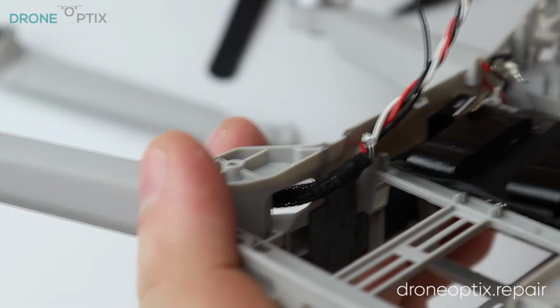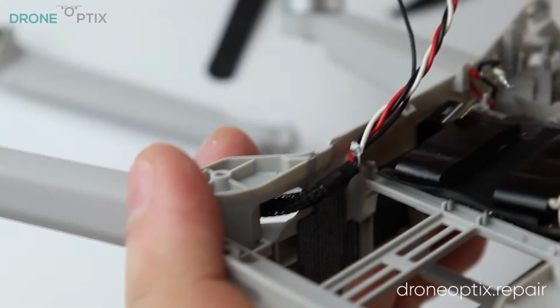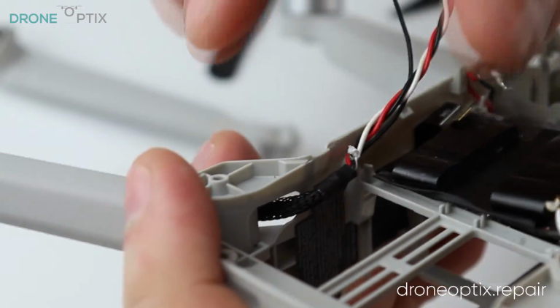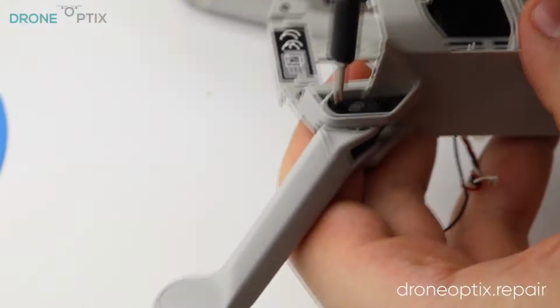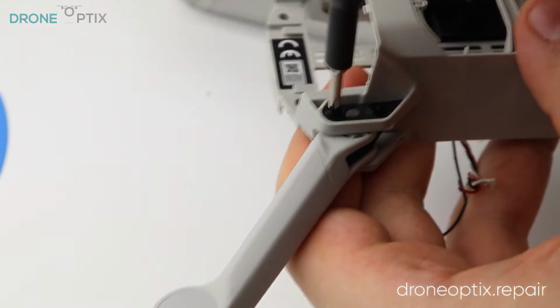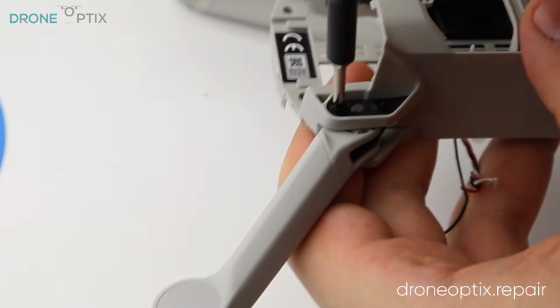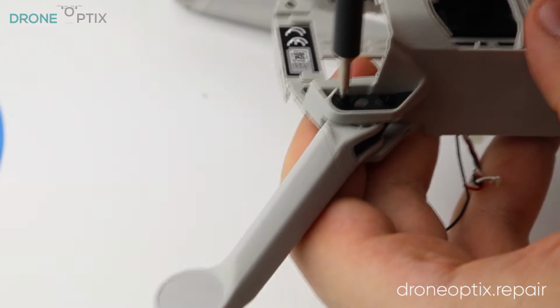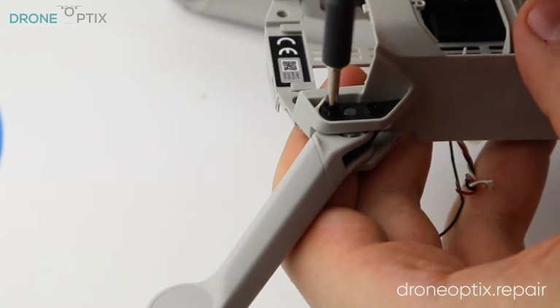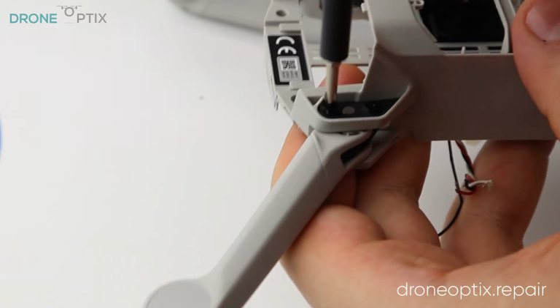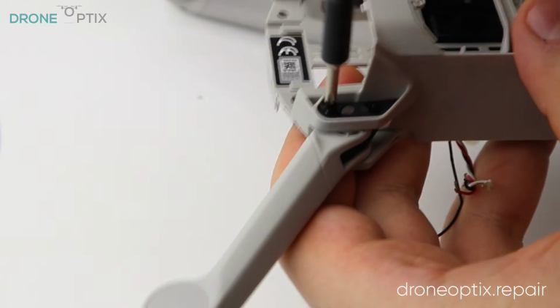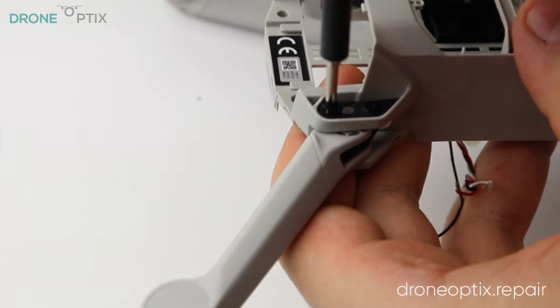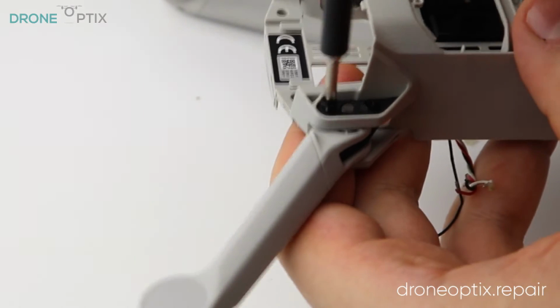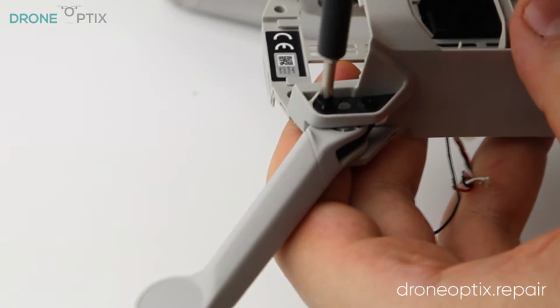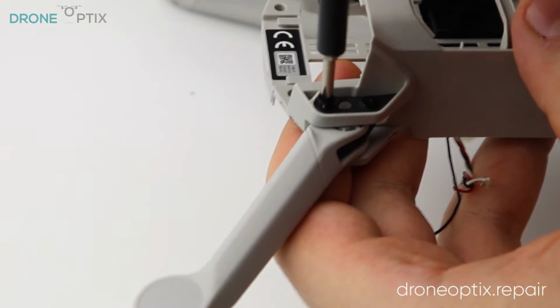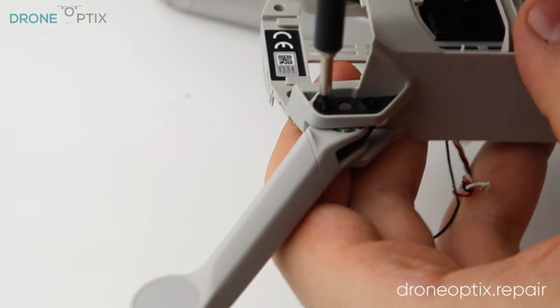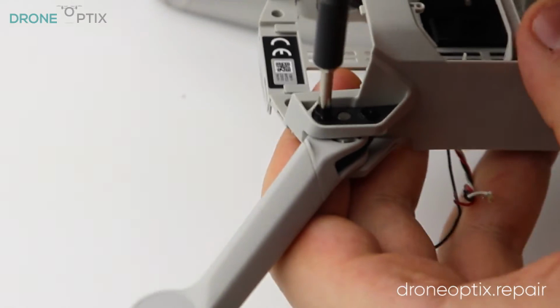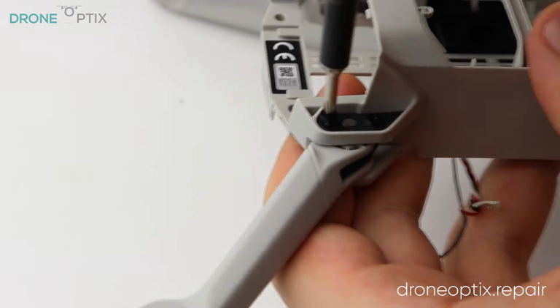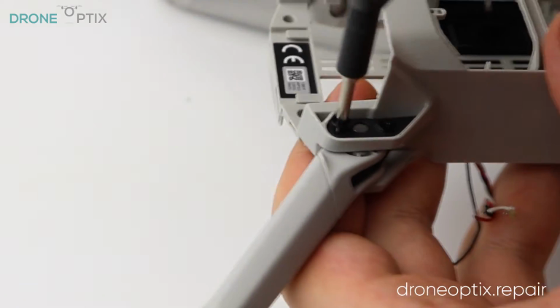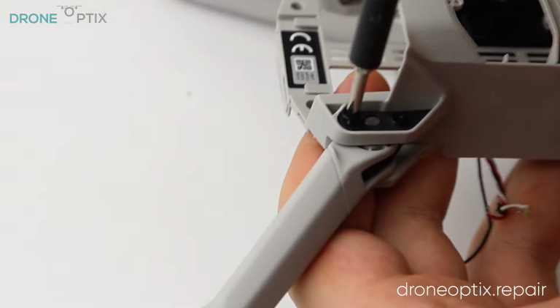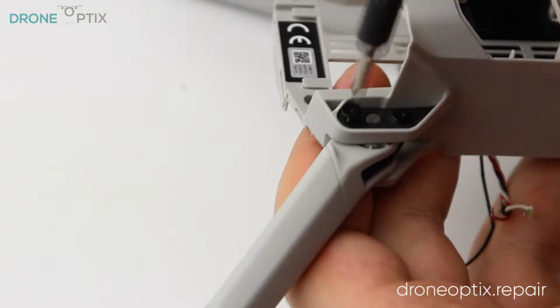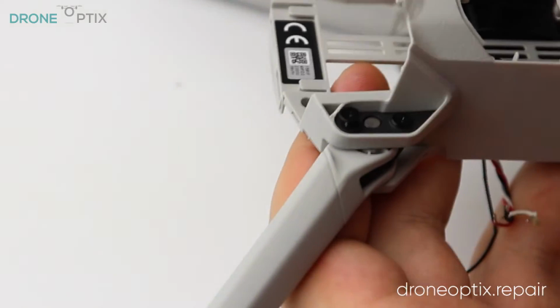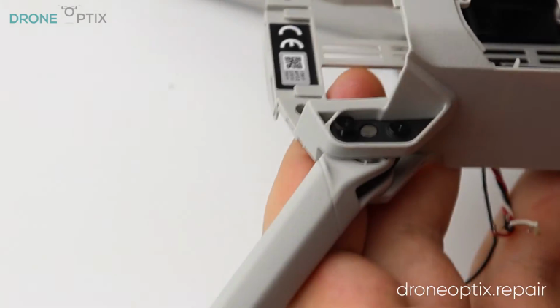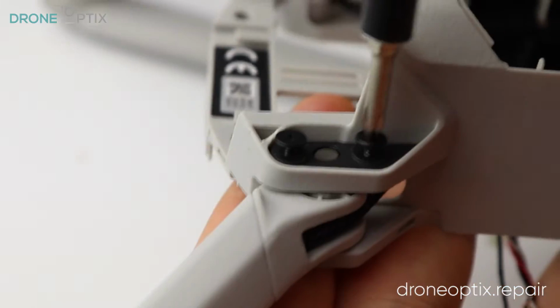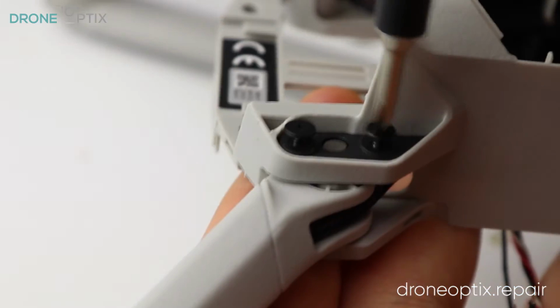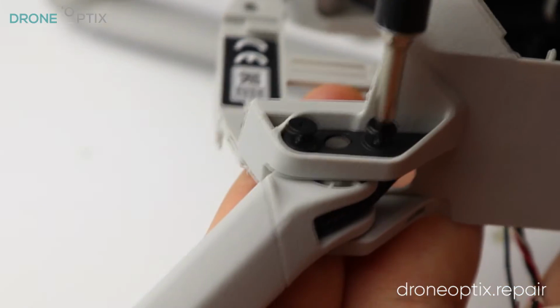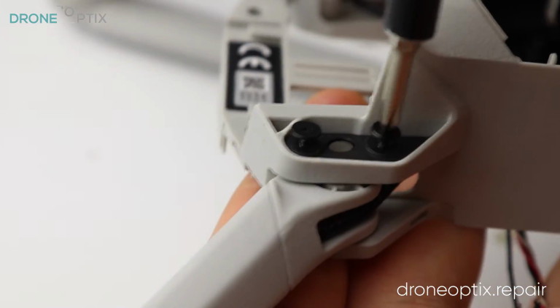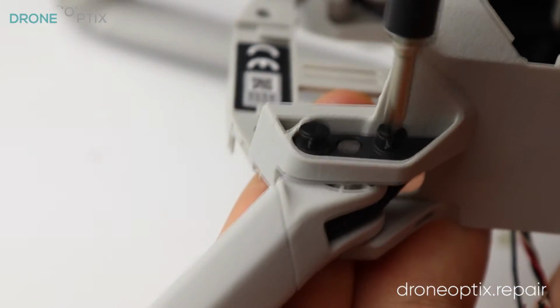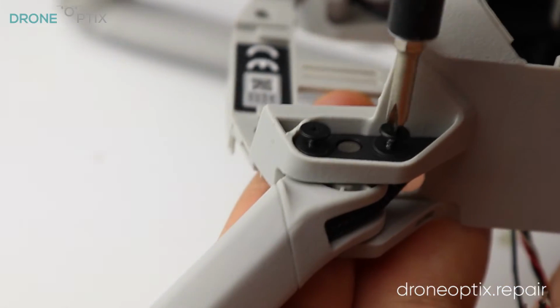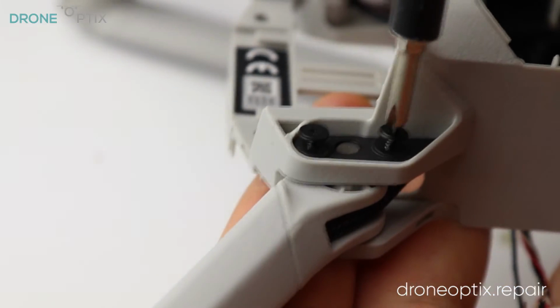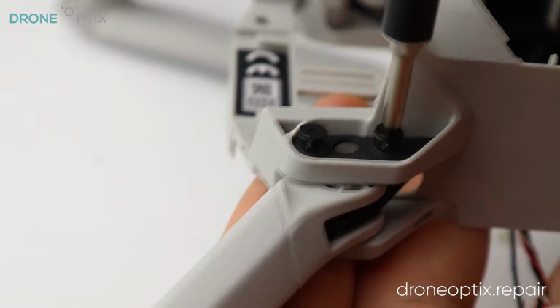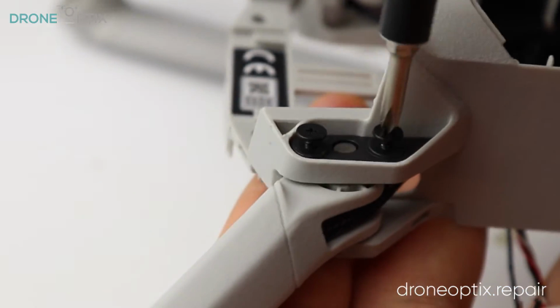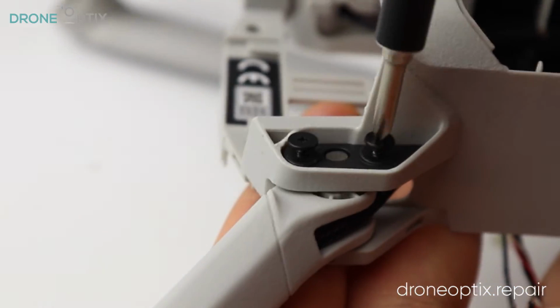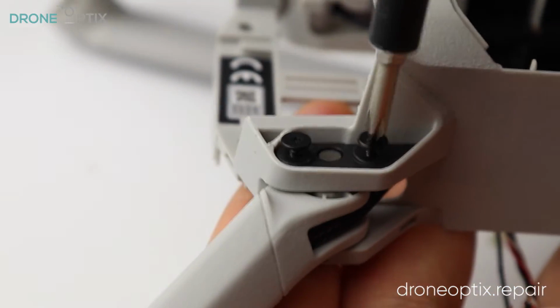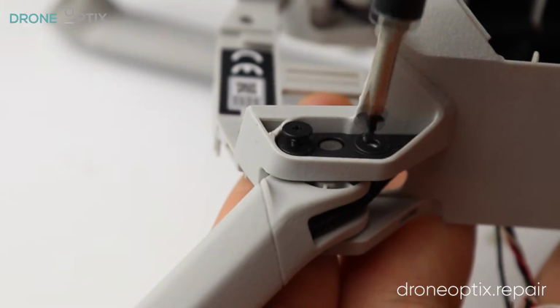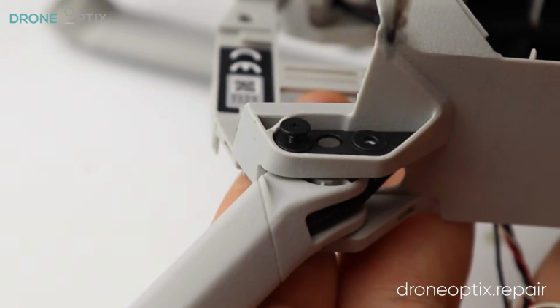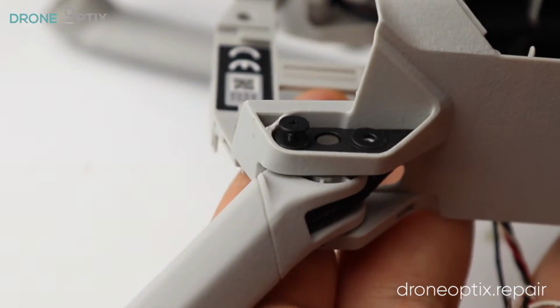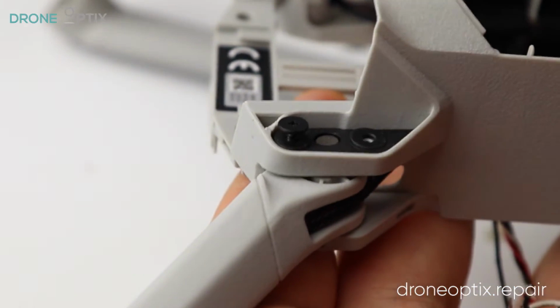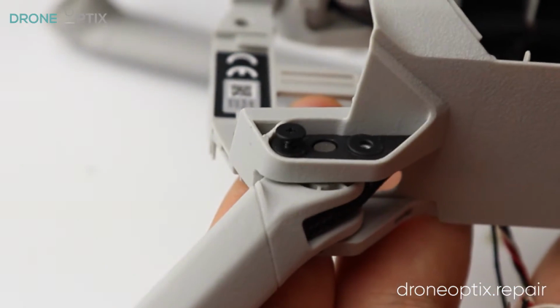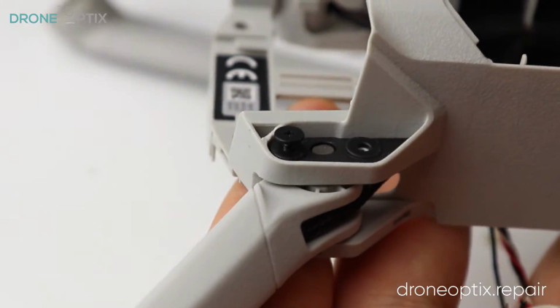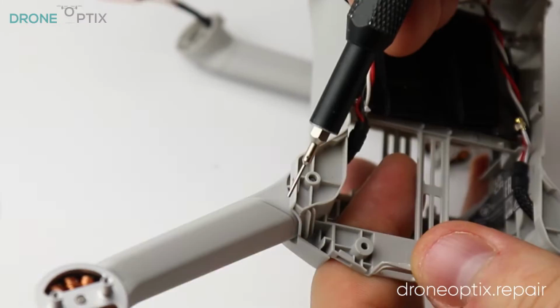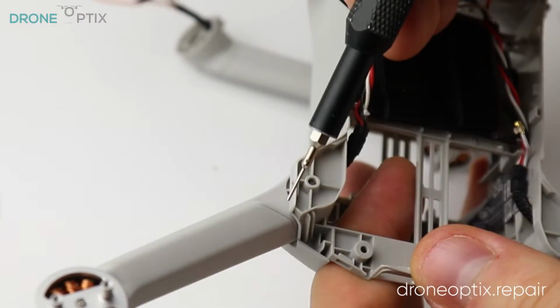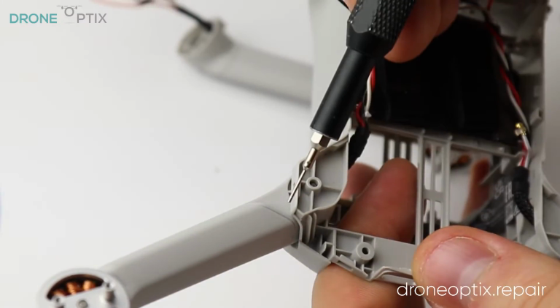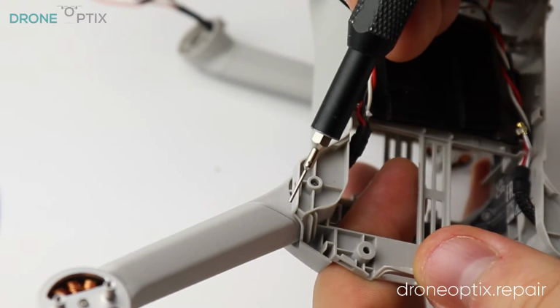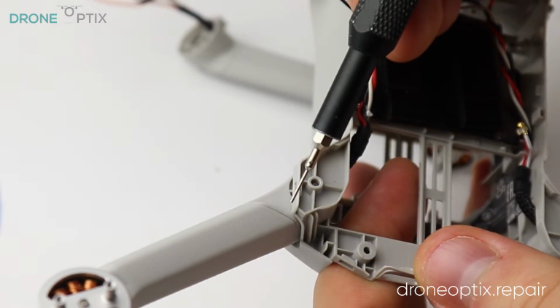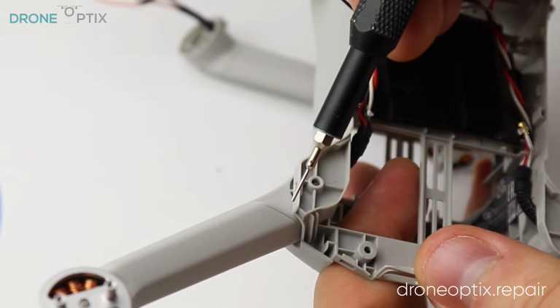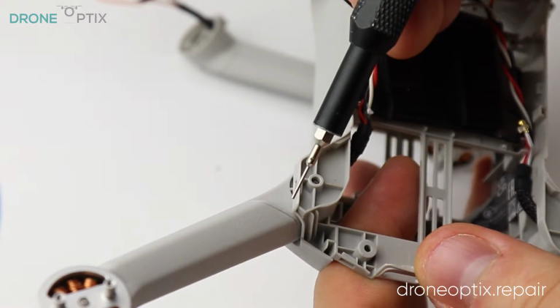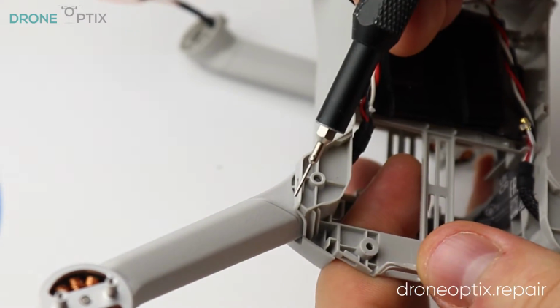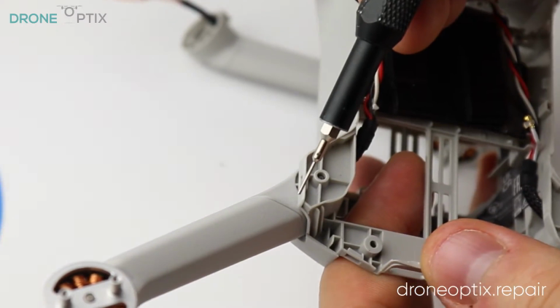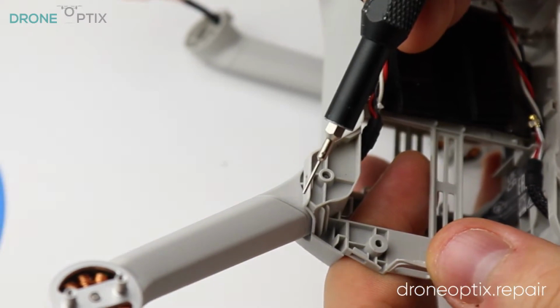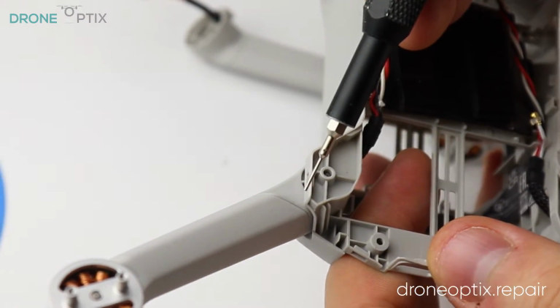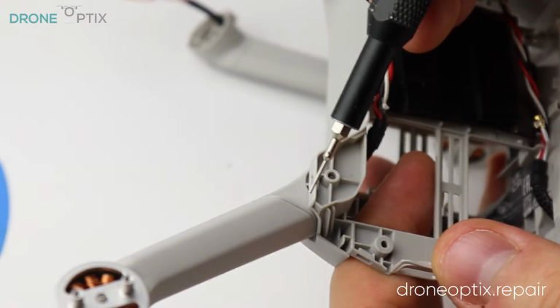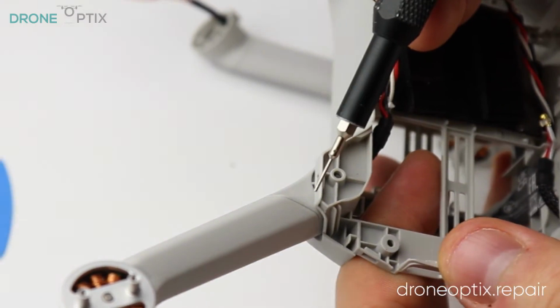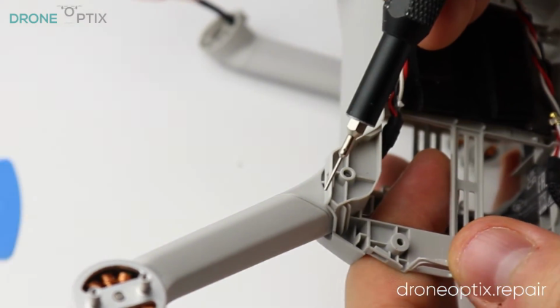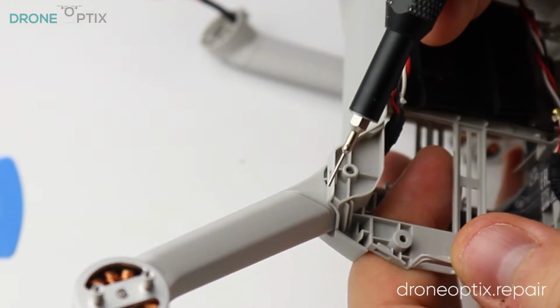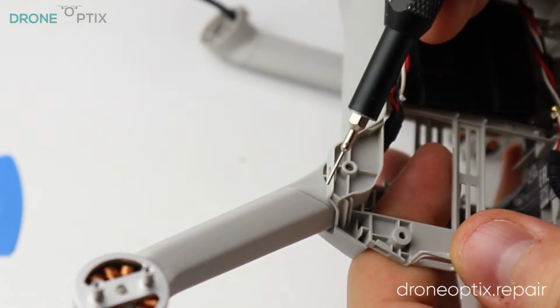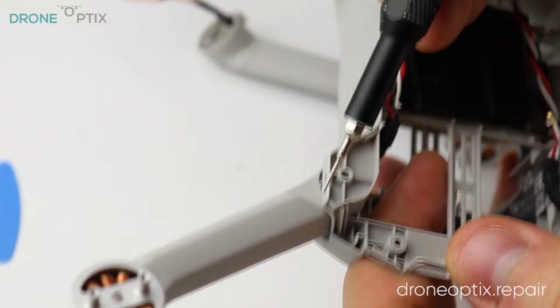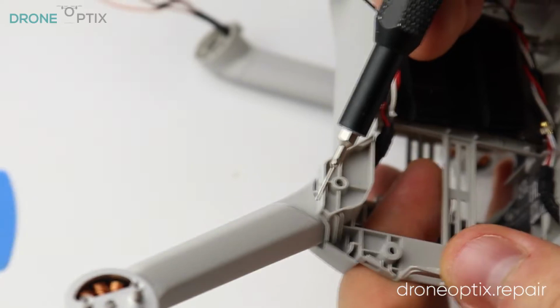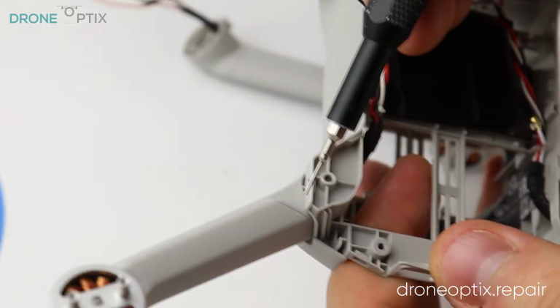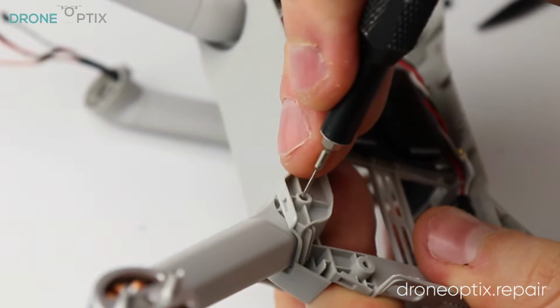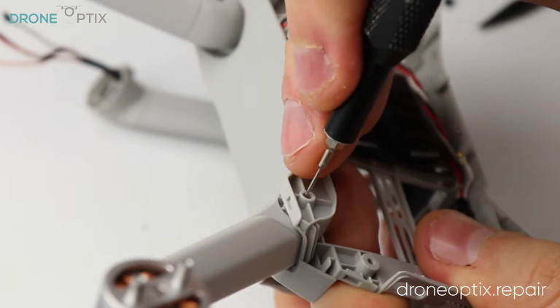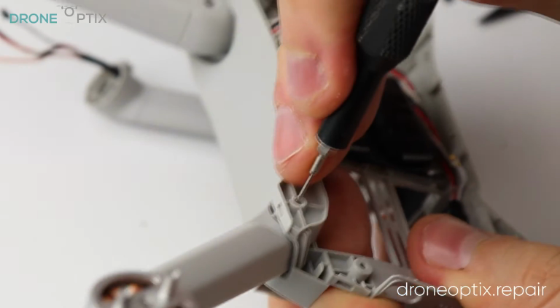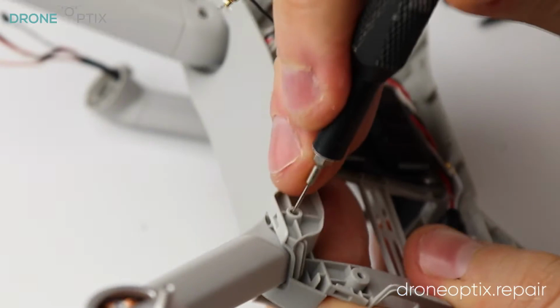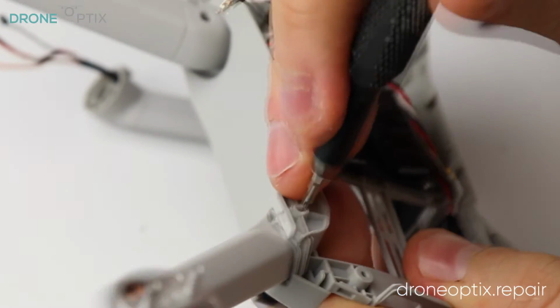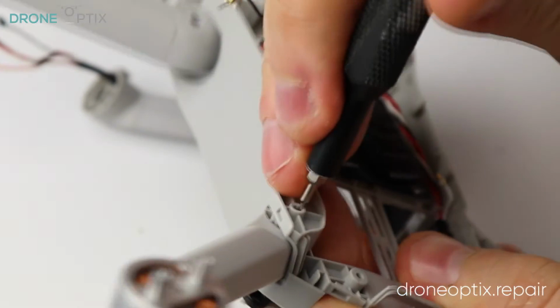To take out the back legs, unscrew the two bolts holding the axis and push it out from the bottom side. Once the axis is out, the leg can be removed.